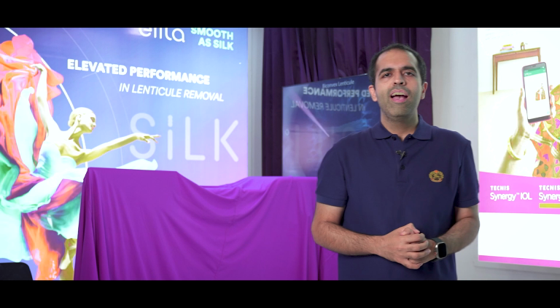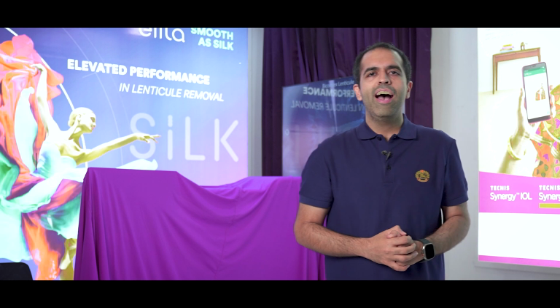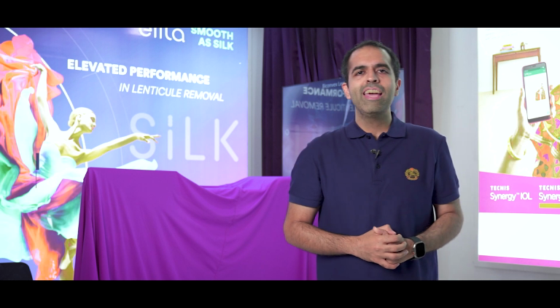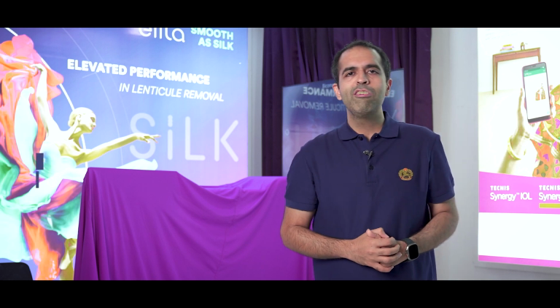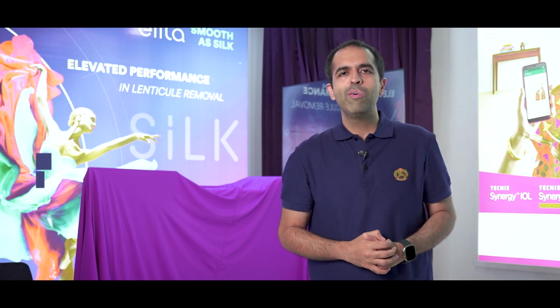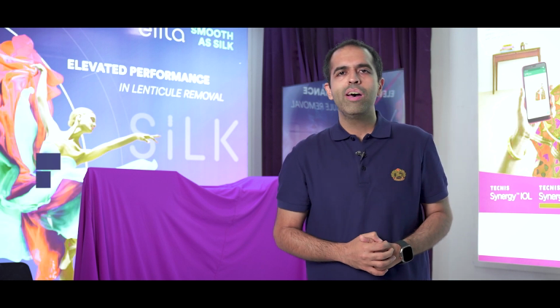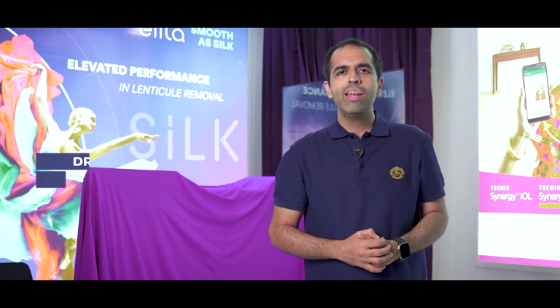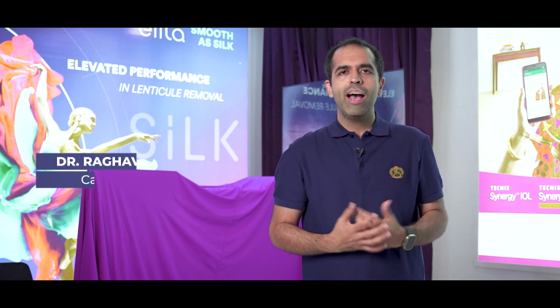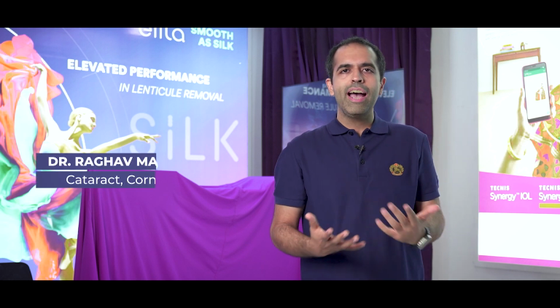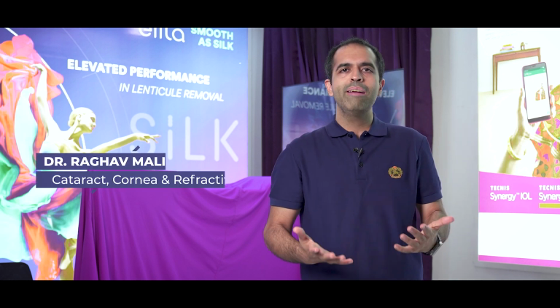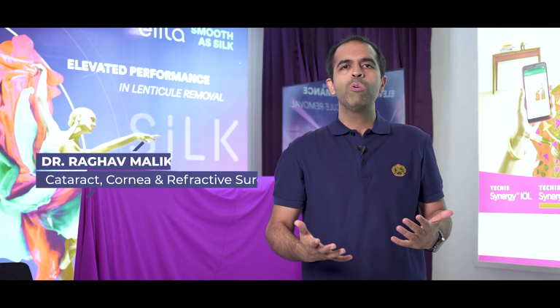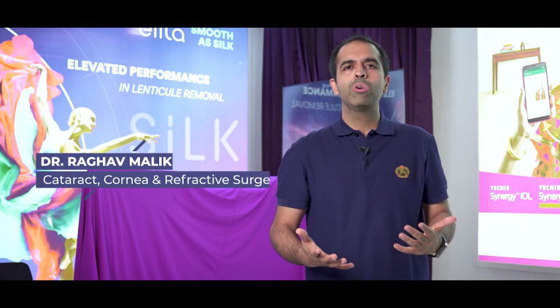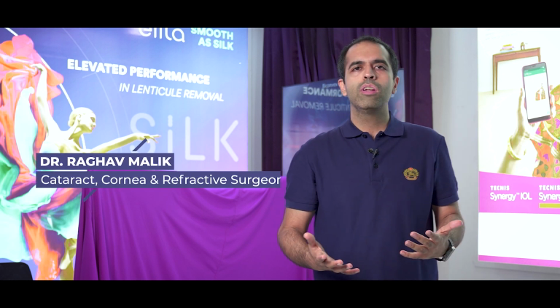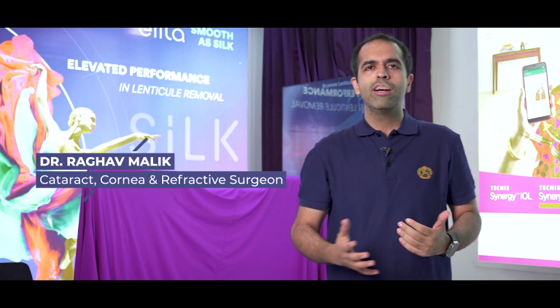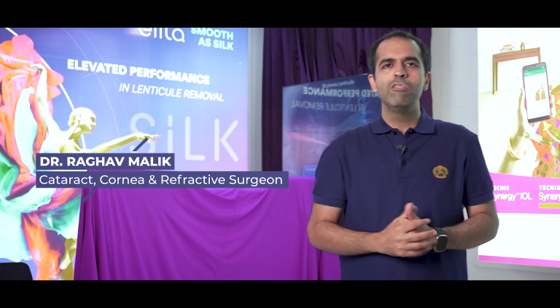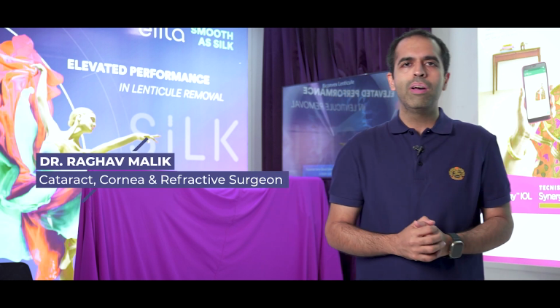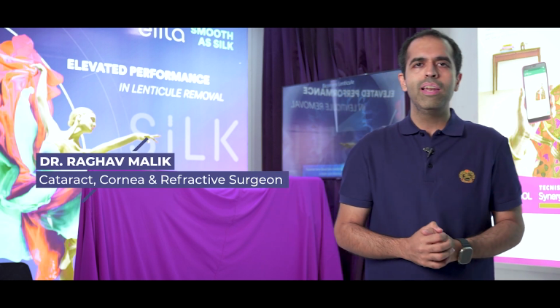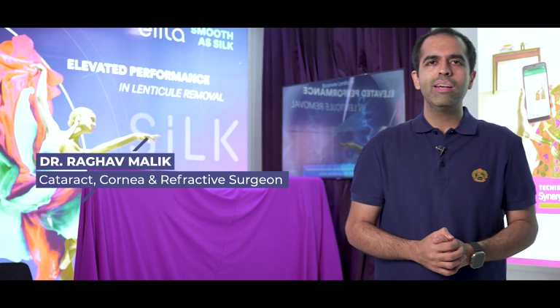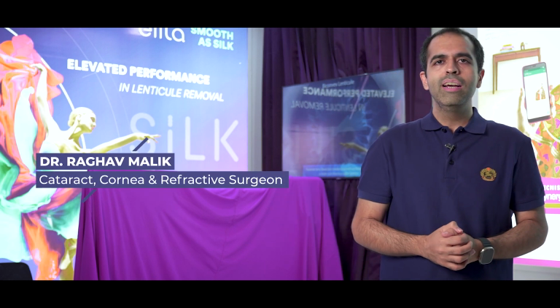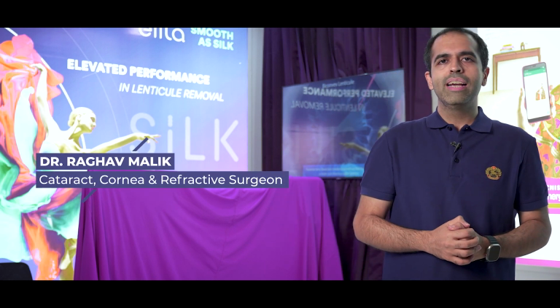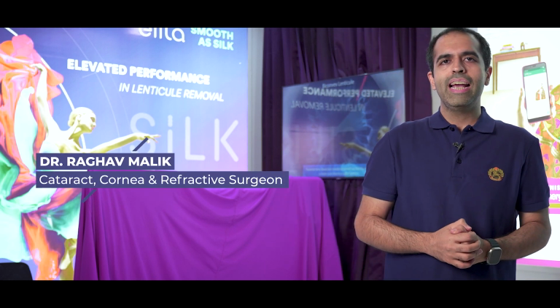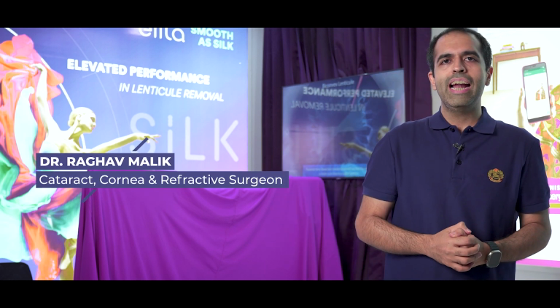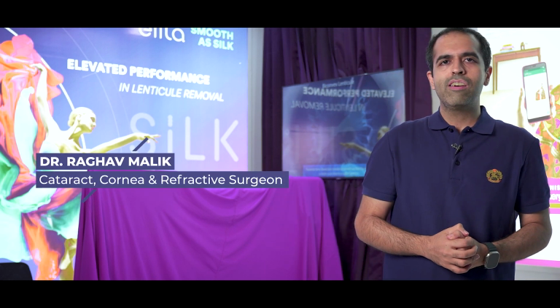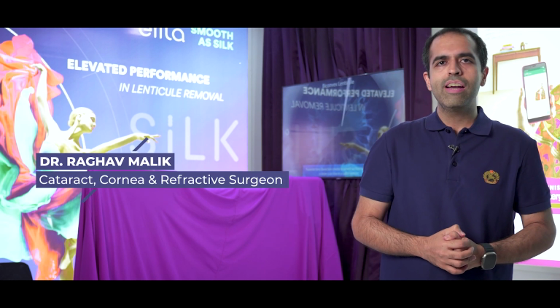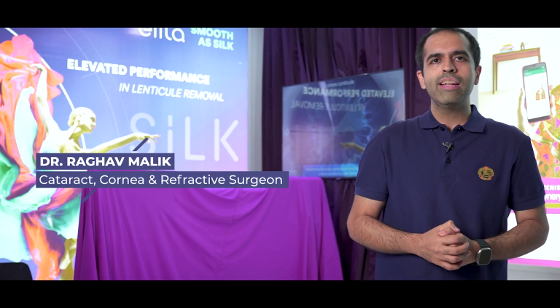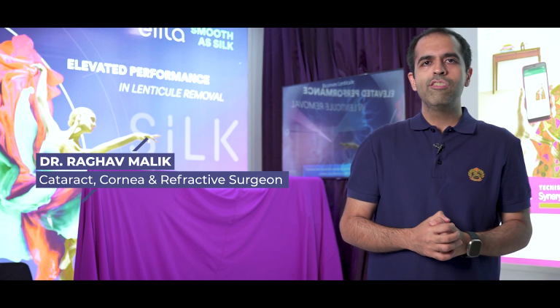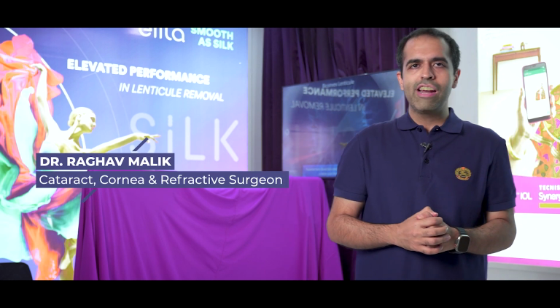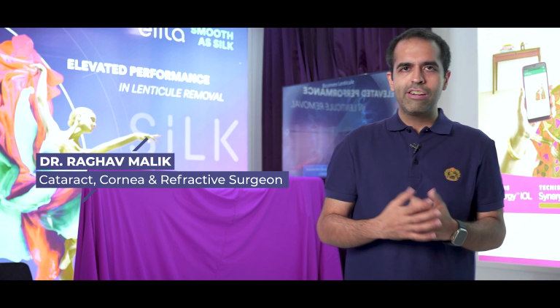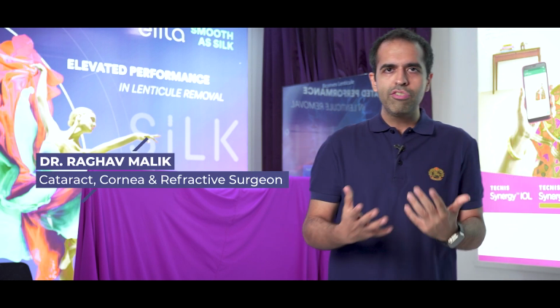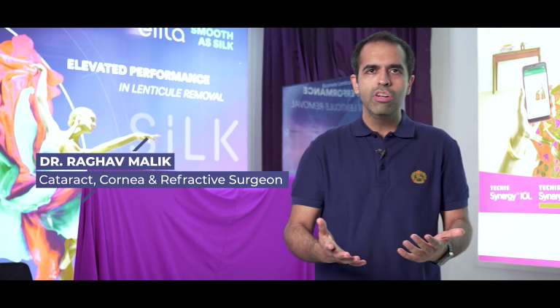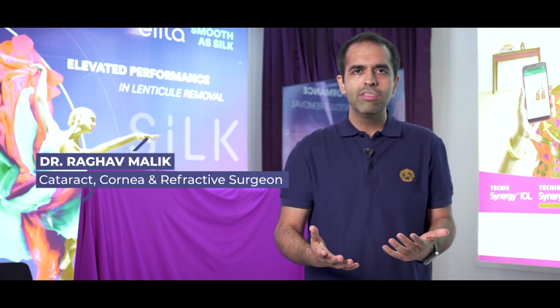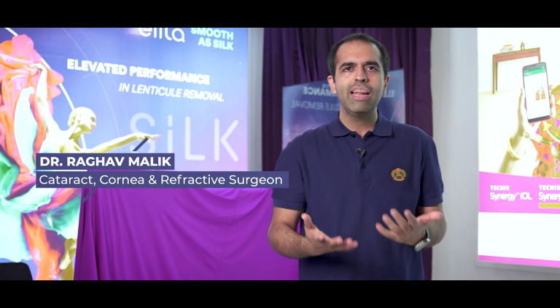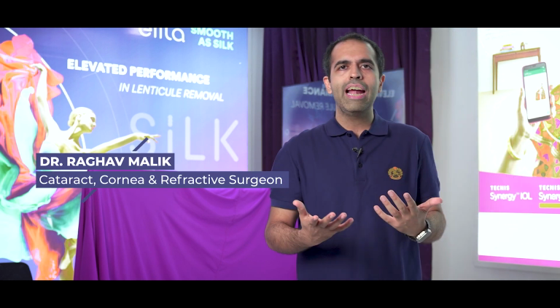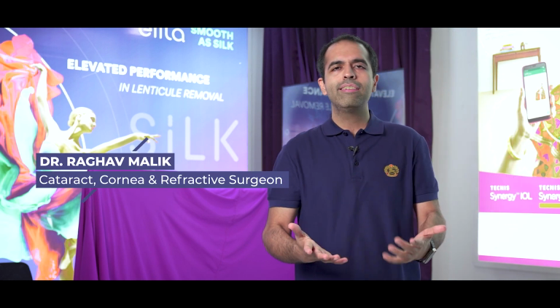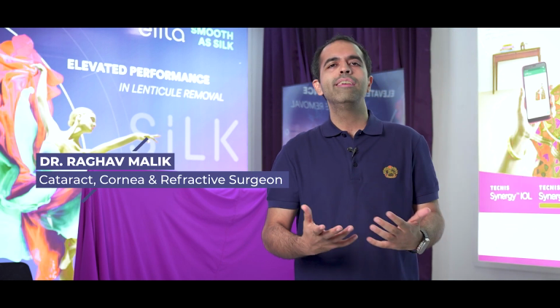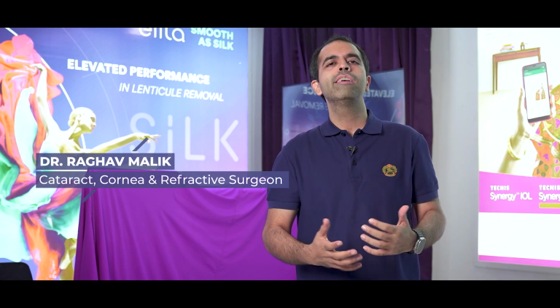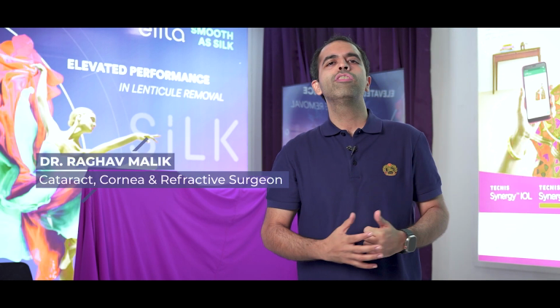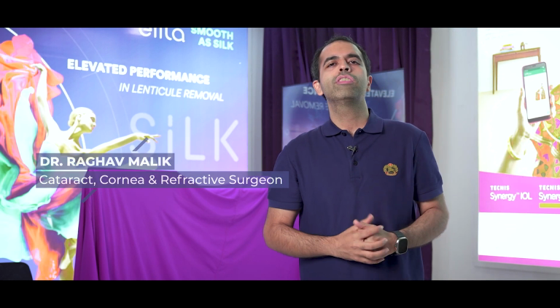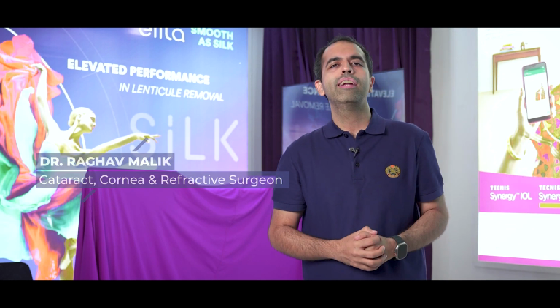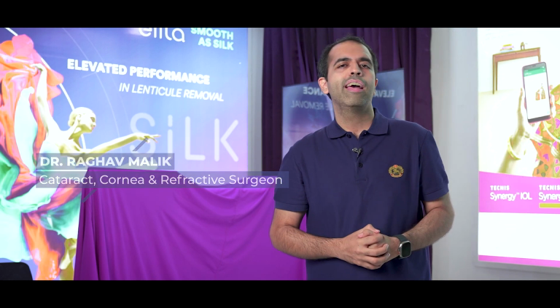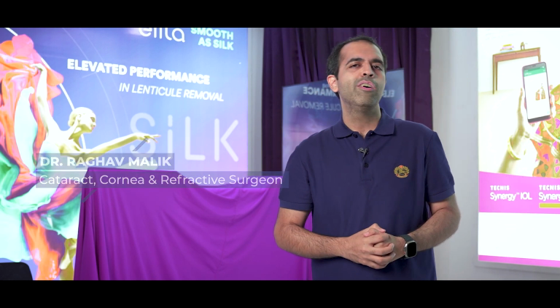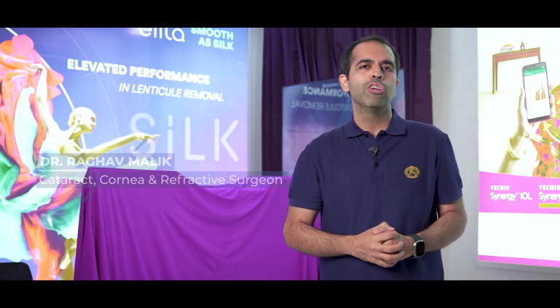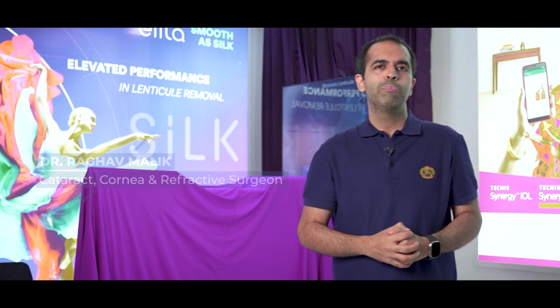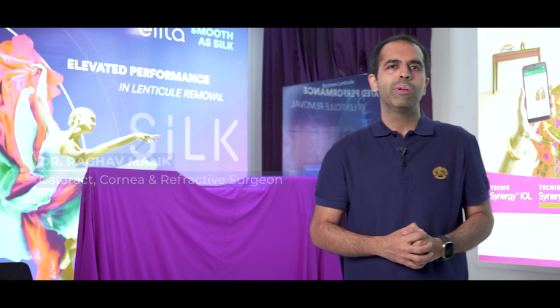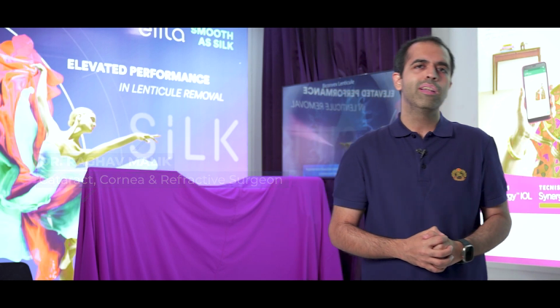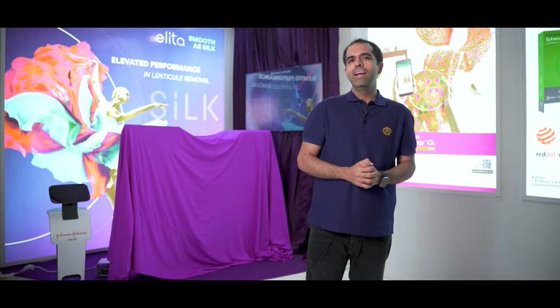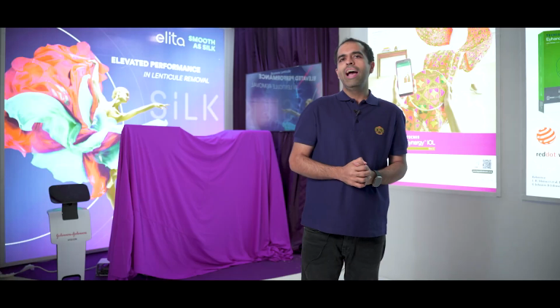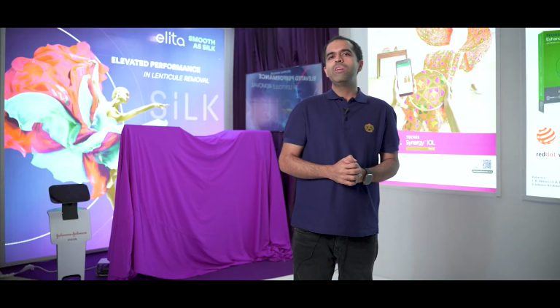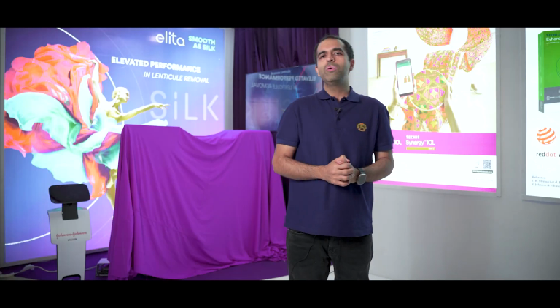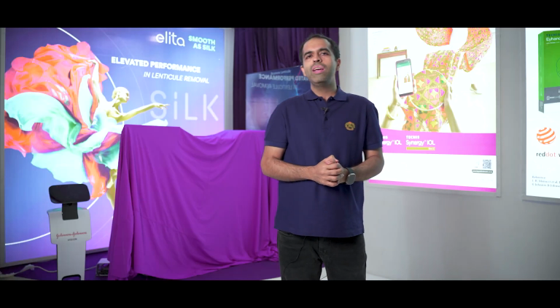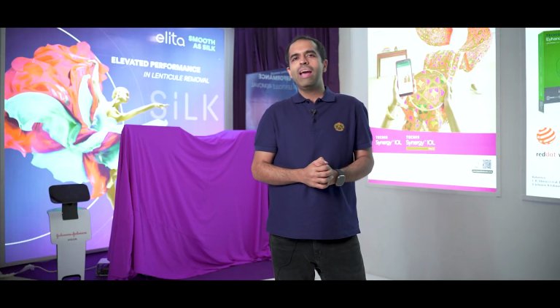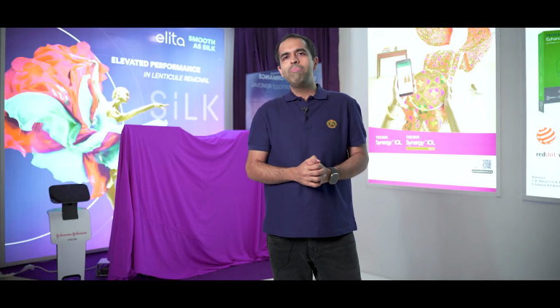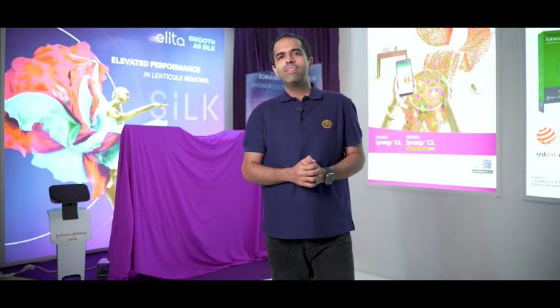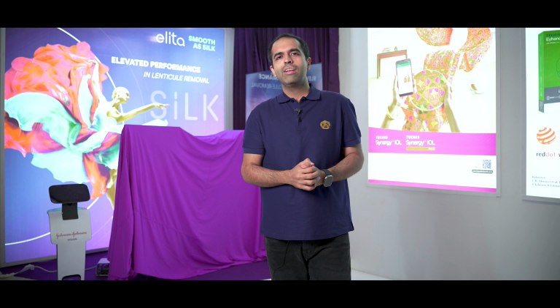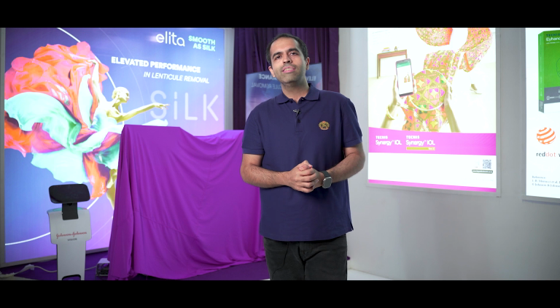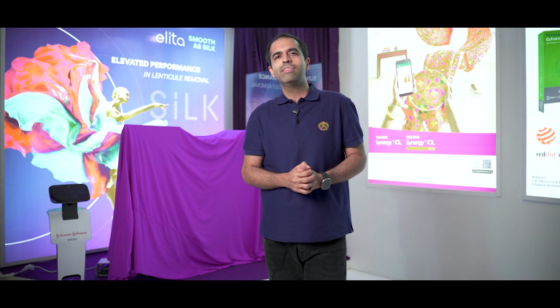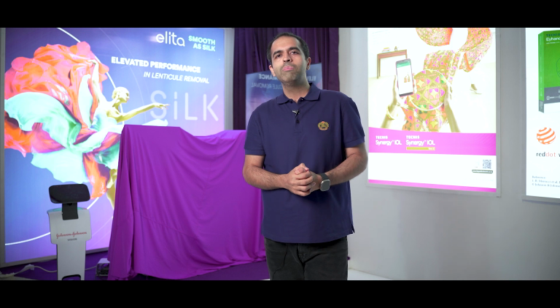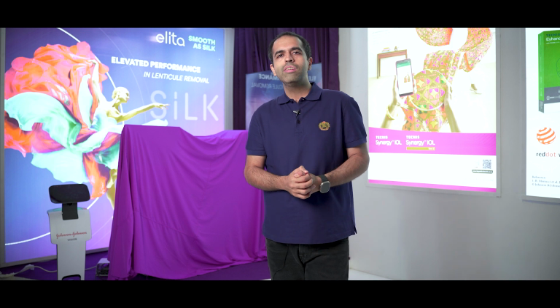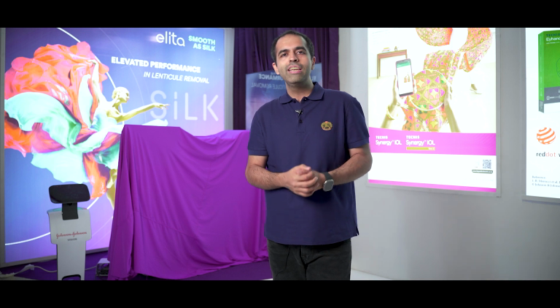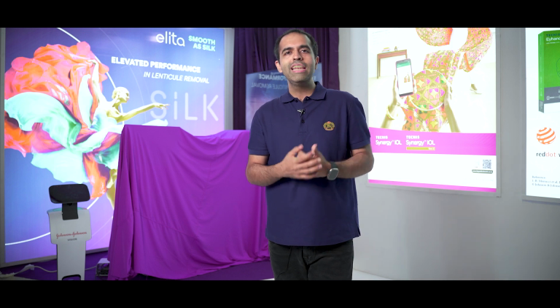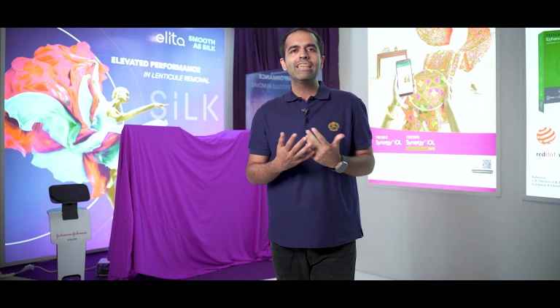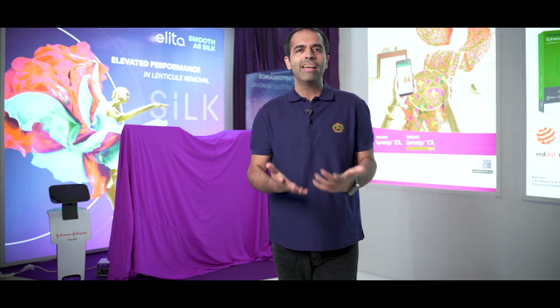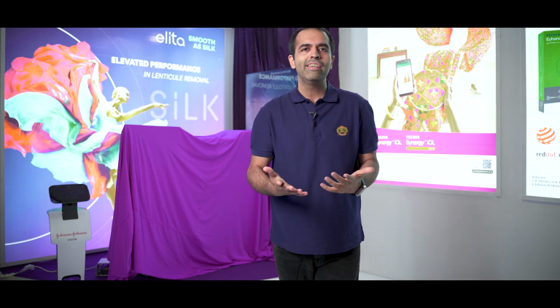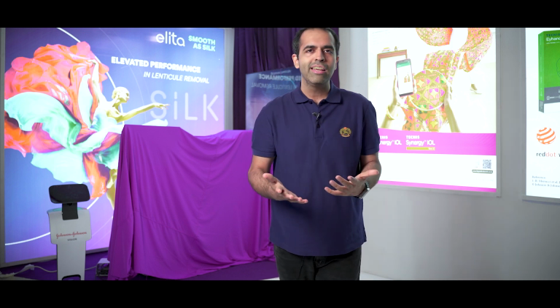Hi everyone, I am Dr. Raghur Malik, Cataract and Refractive Surgeon at Centre for Sight Eye Hospital. And today I am discussing something really exciting.